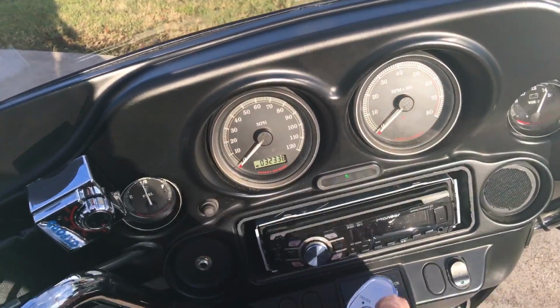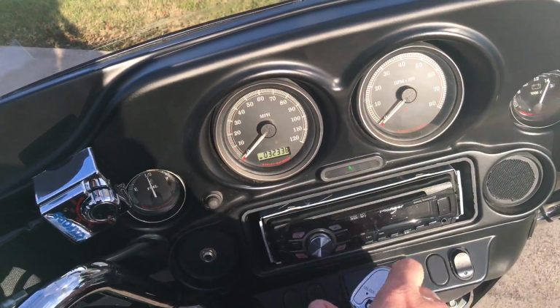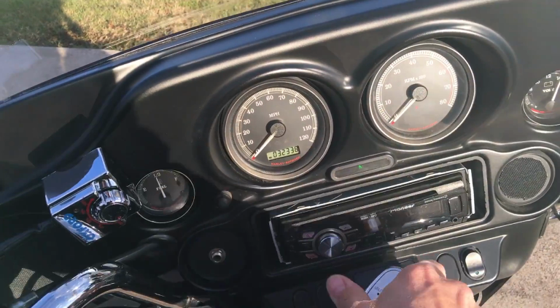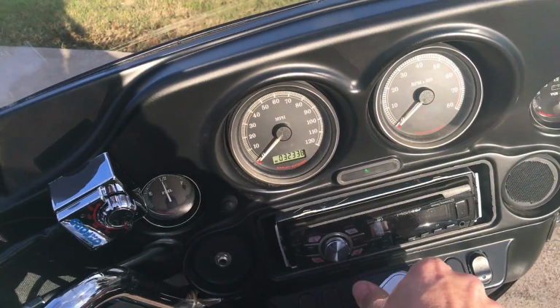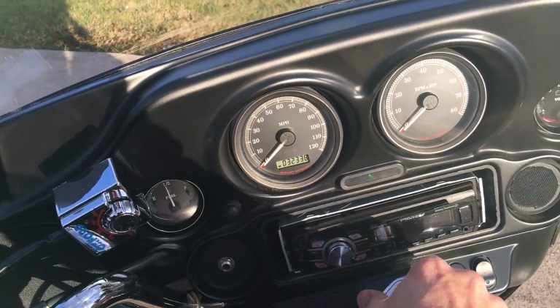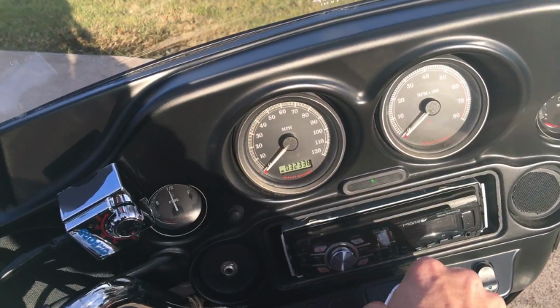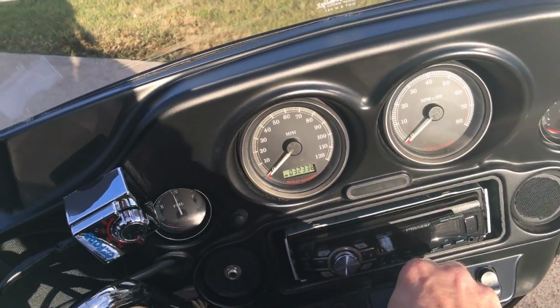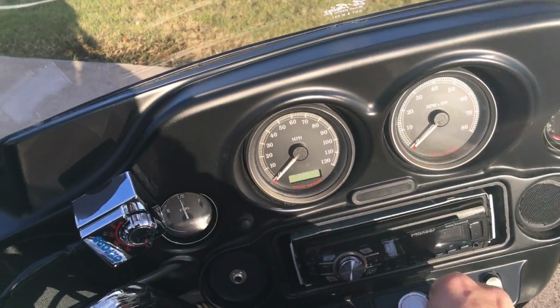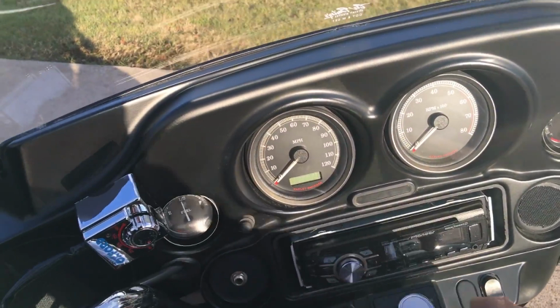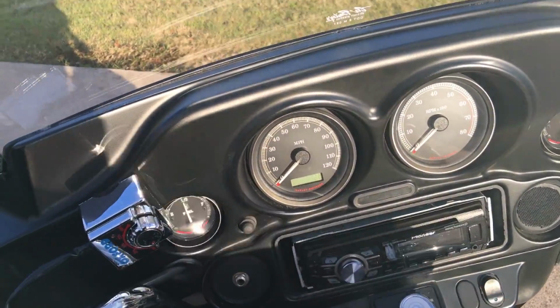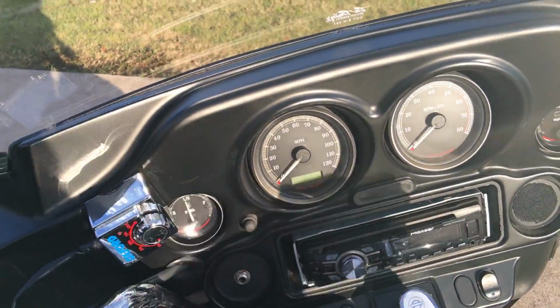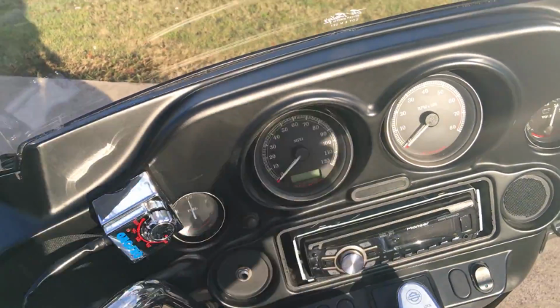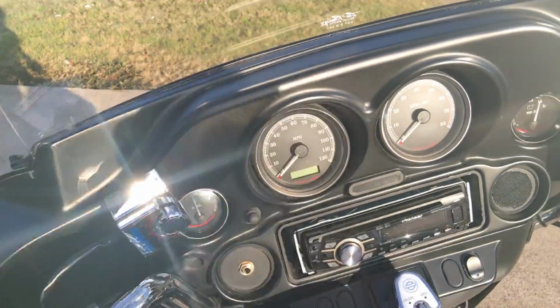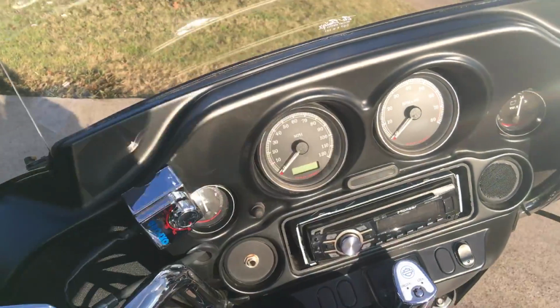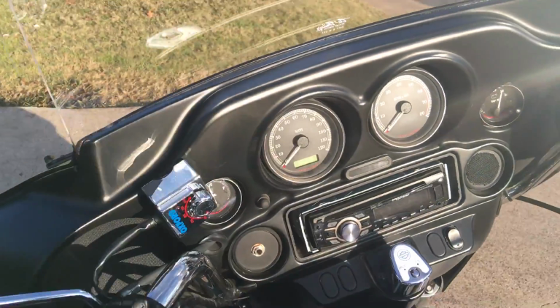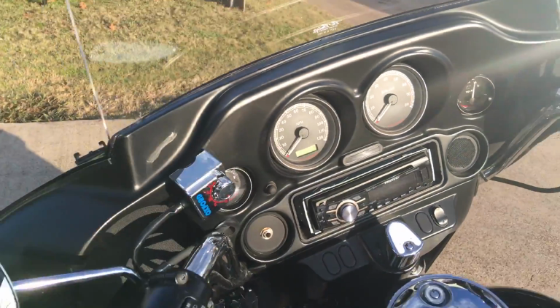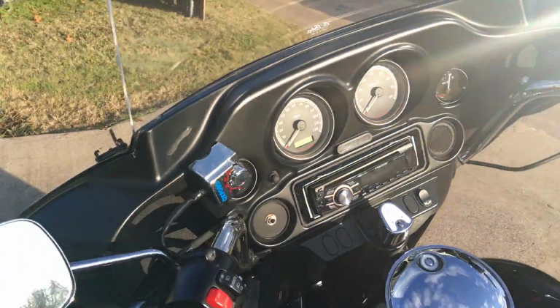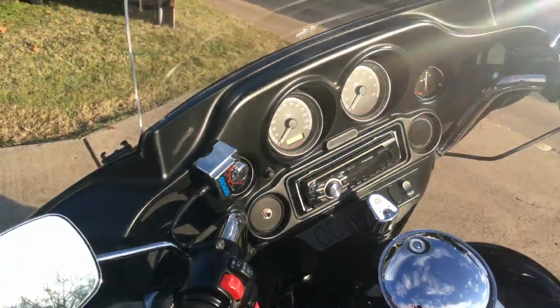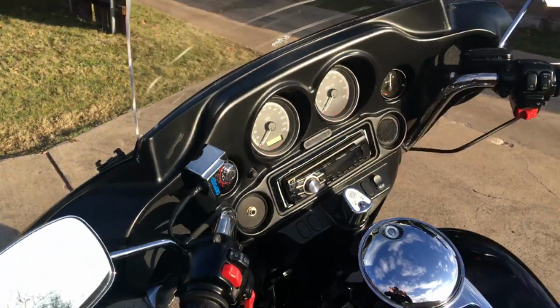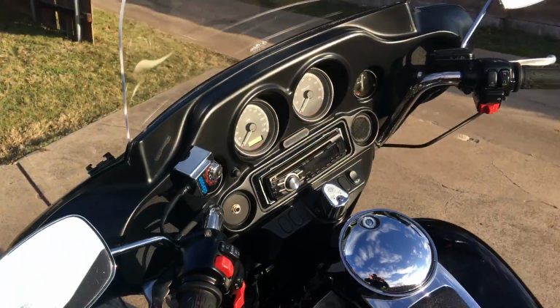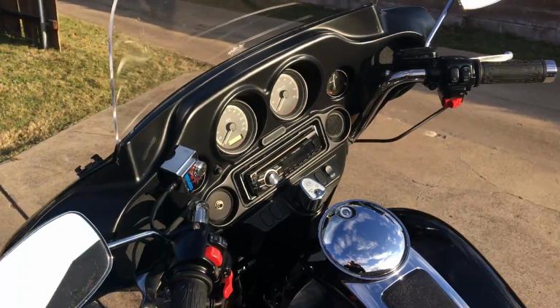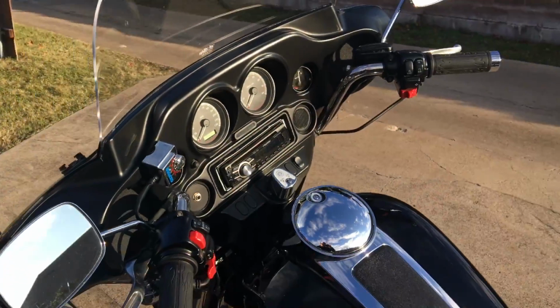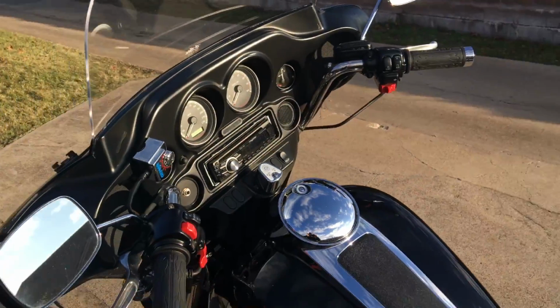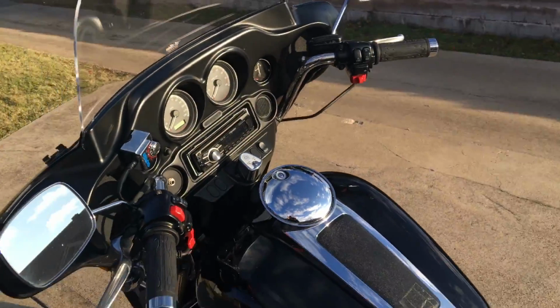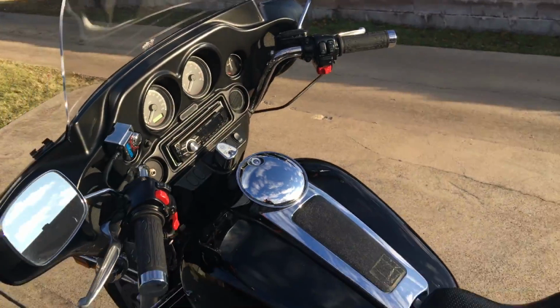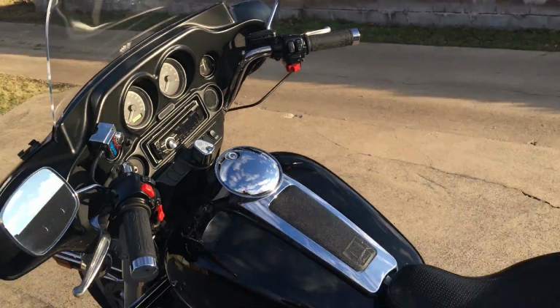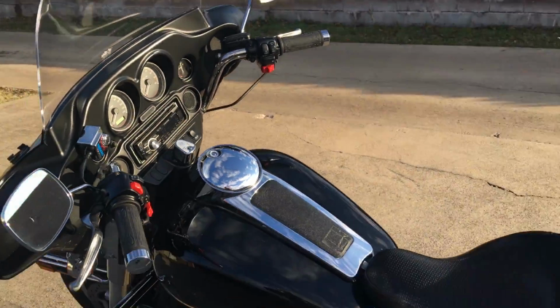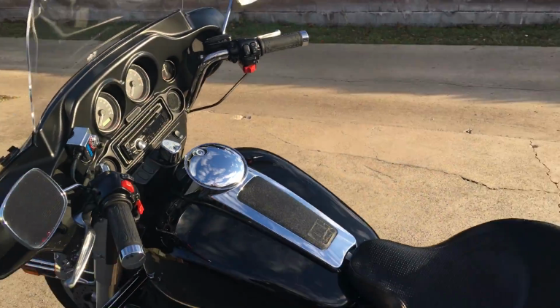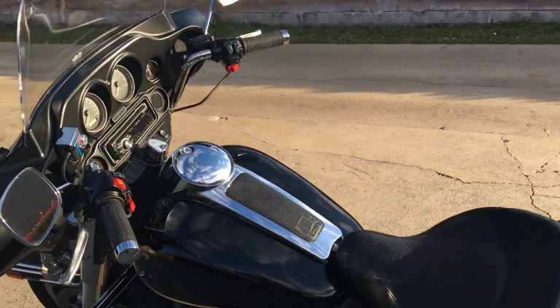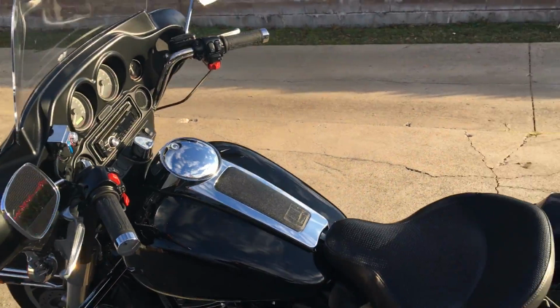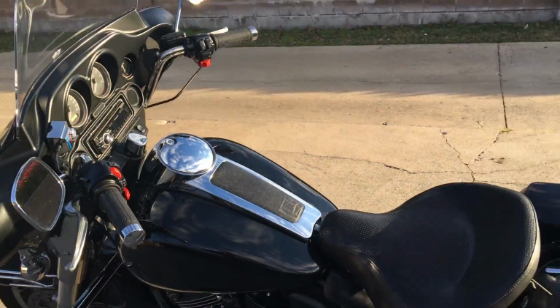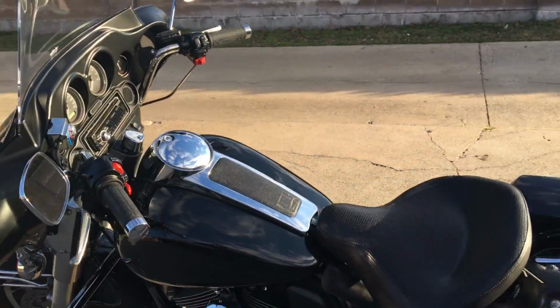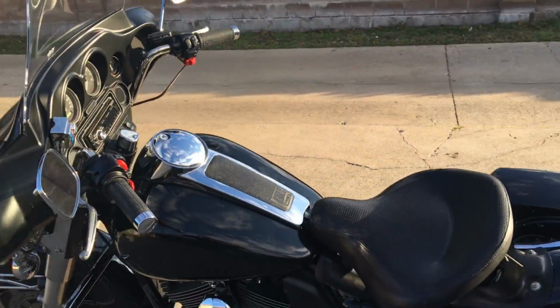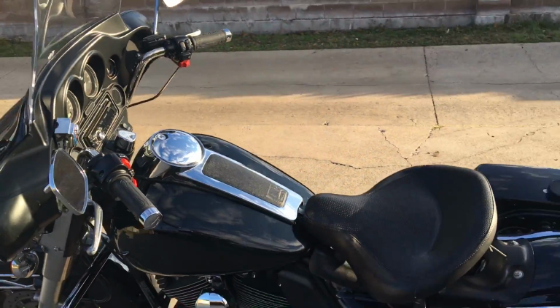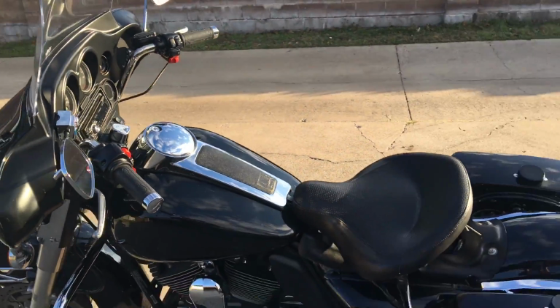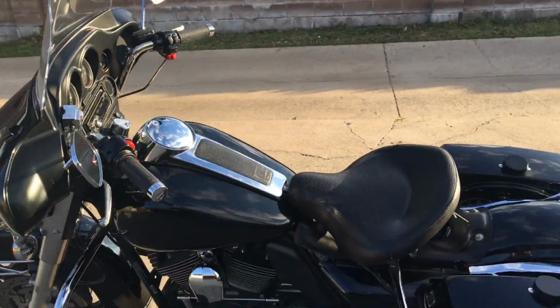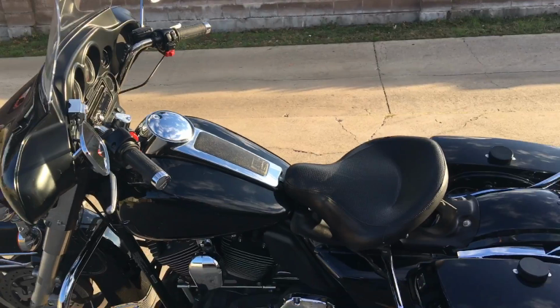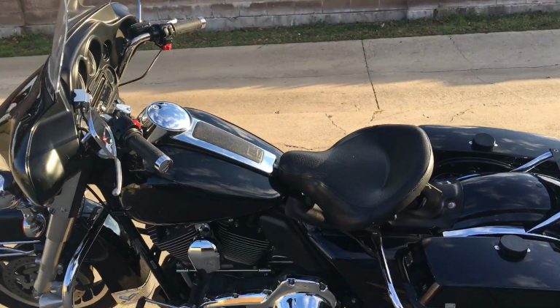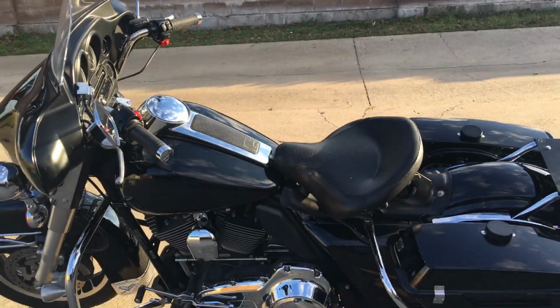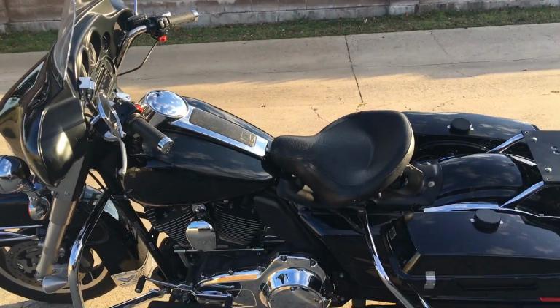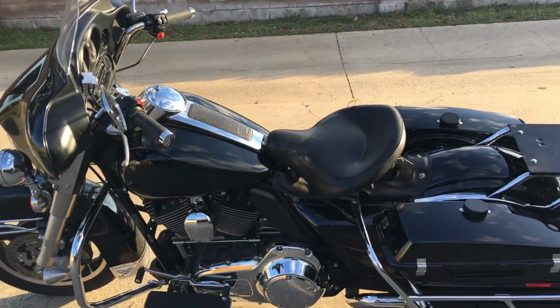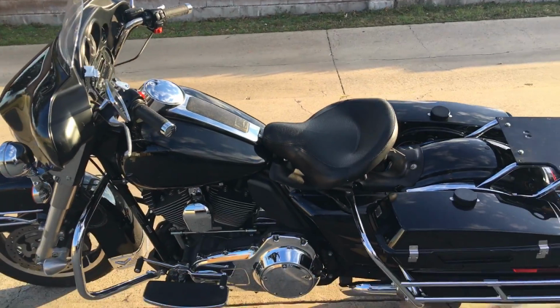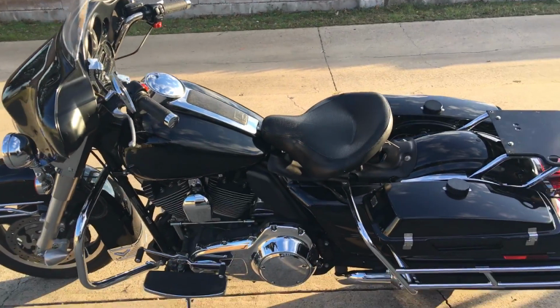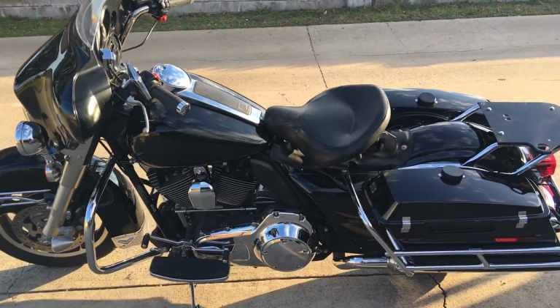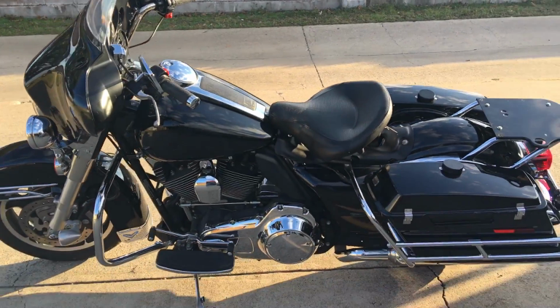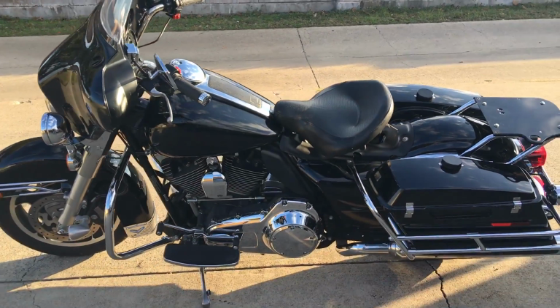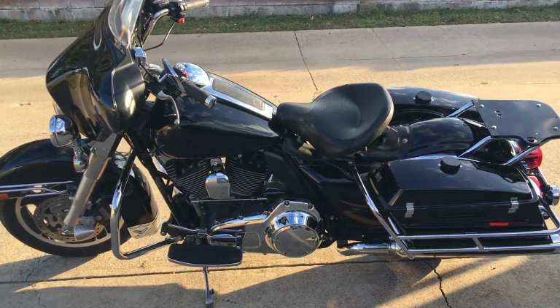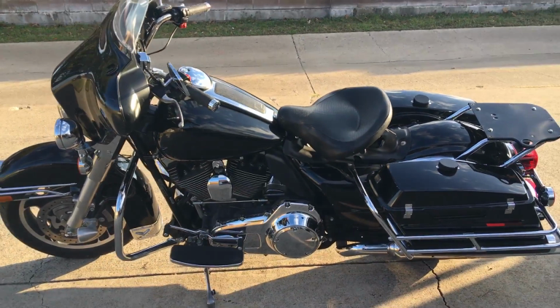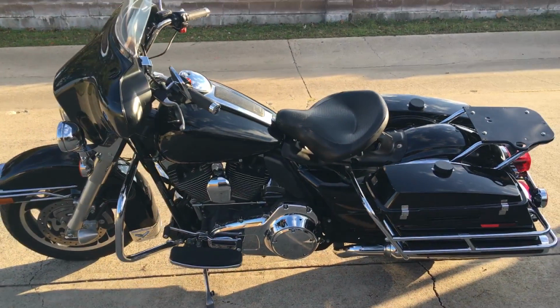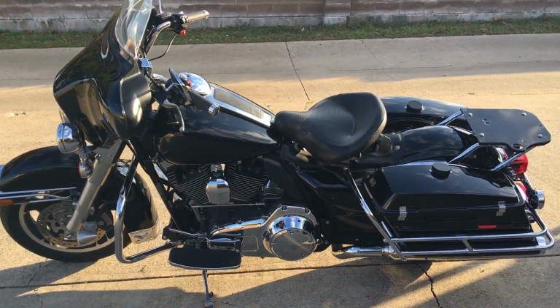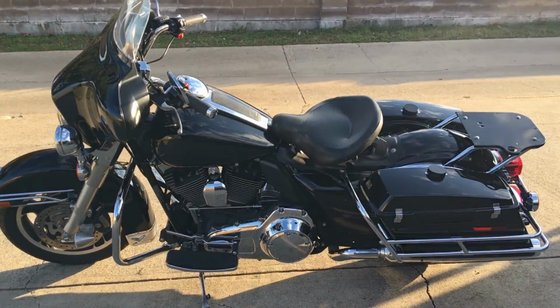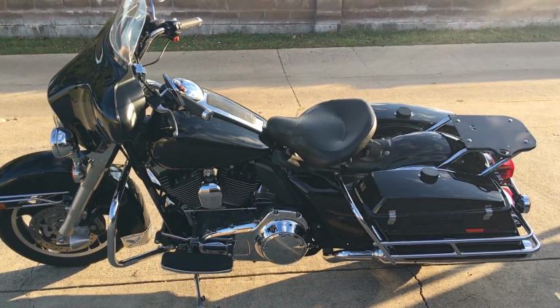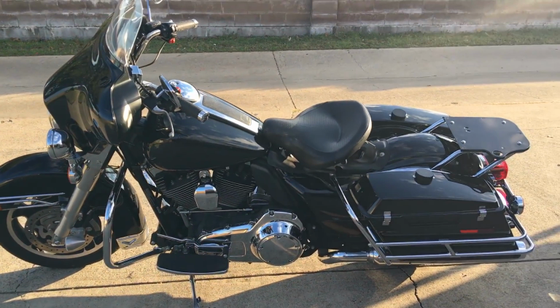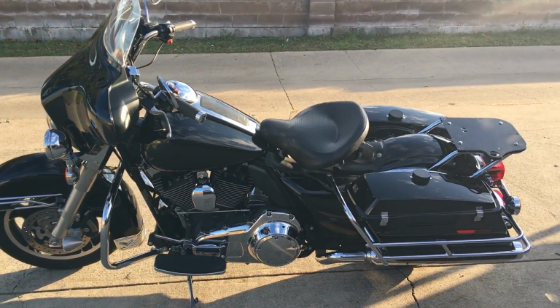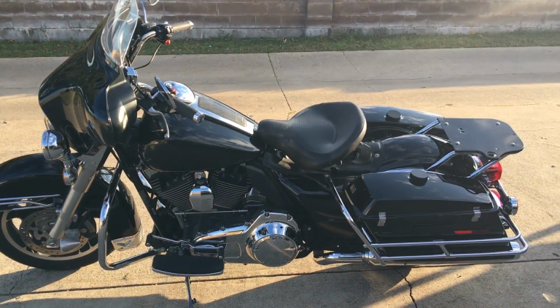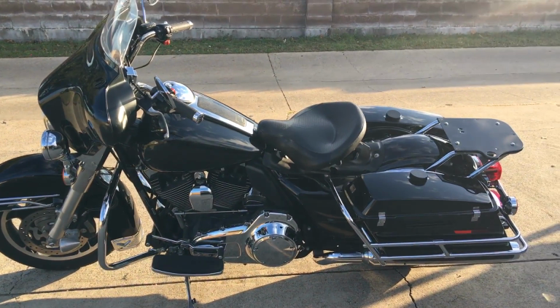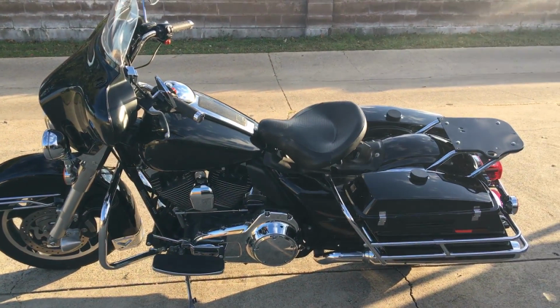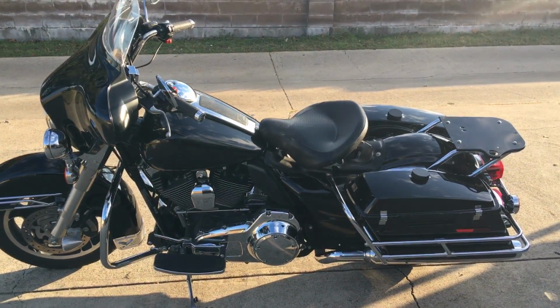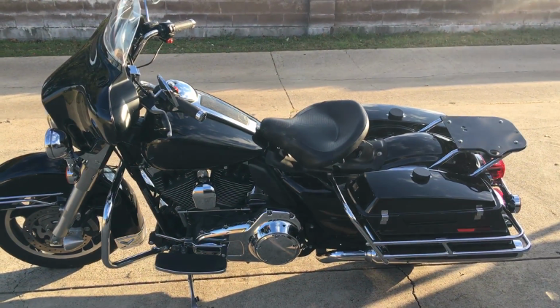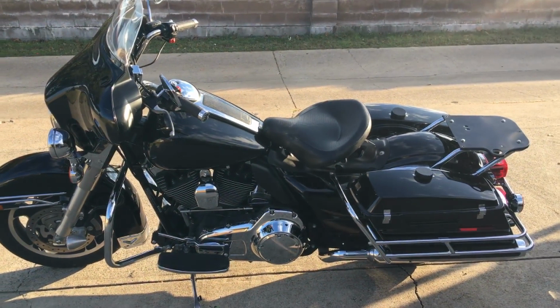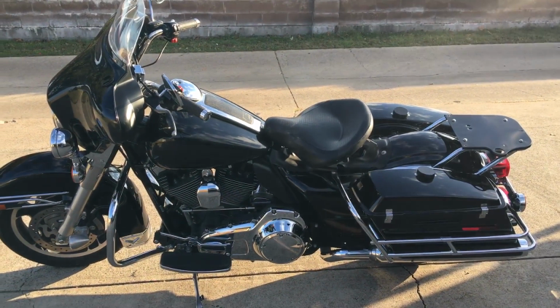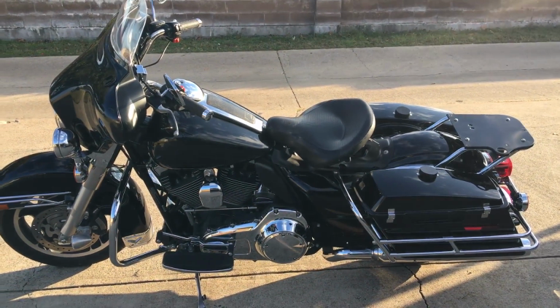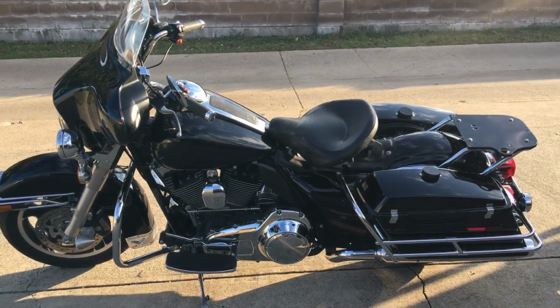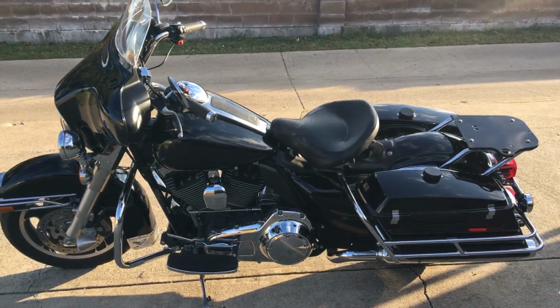No issues with it mechanically at all. Just a few little cosmetic things. It's a beautiful ride.